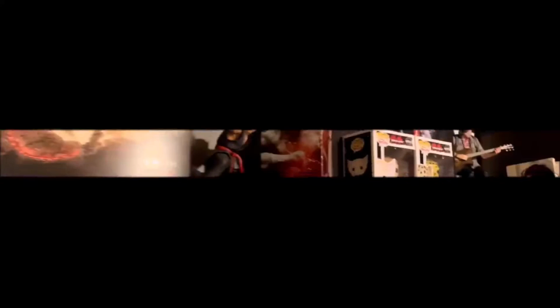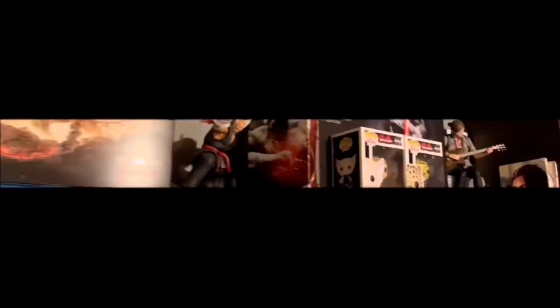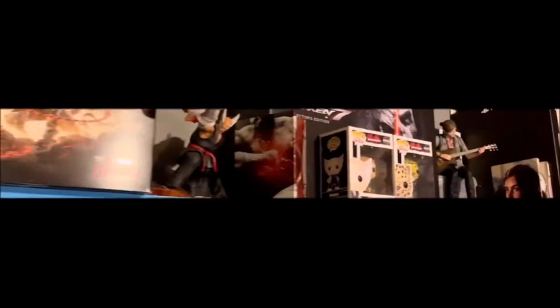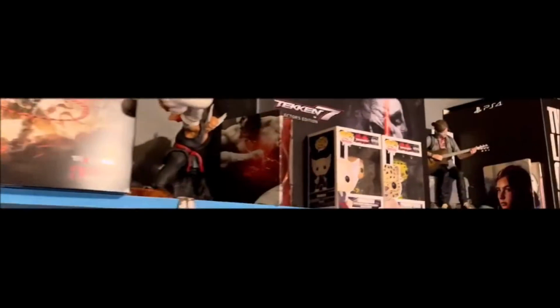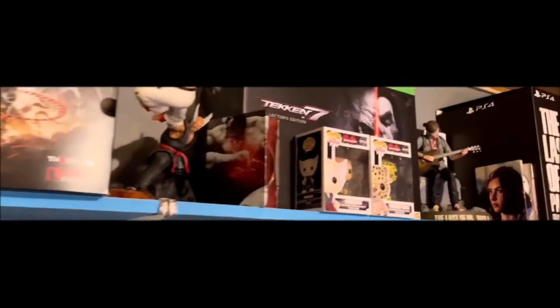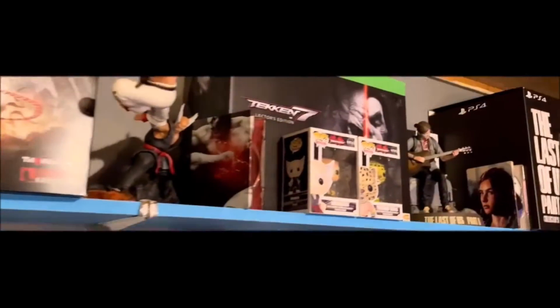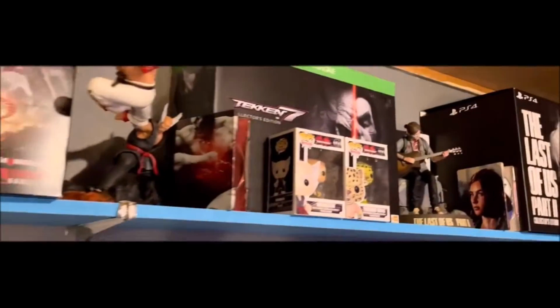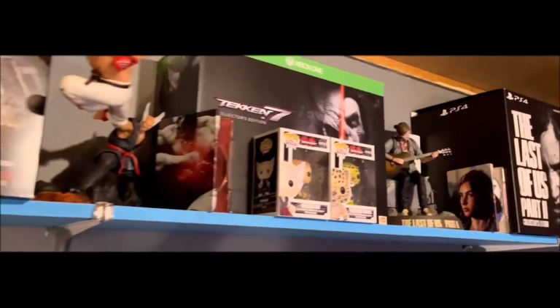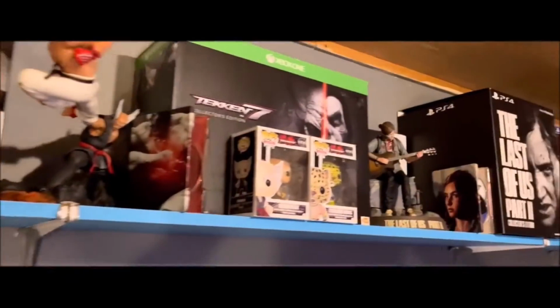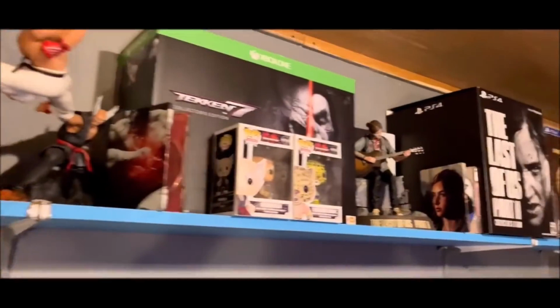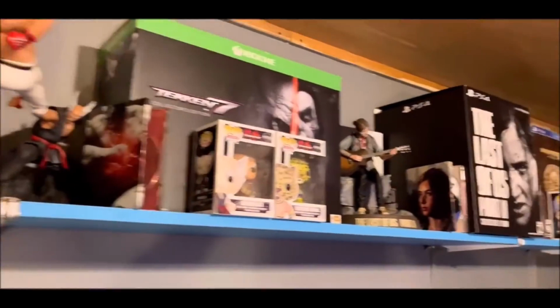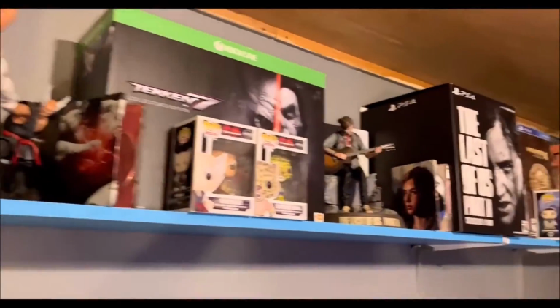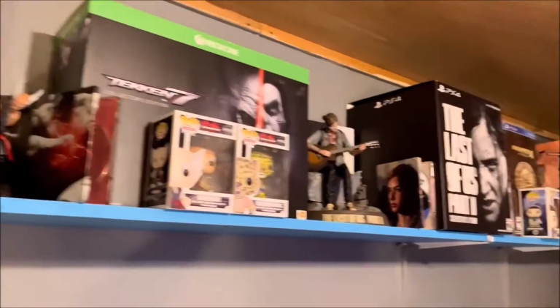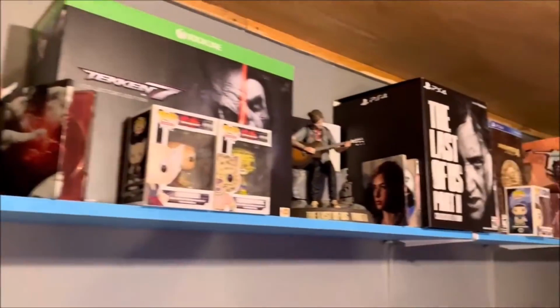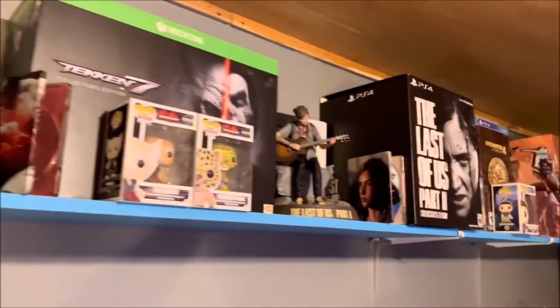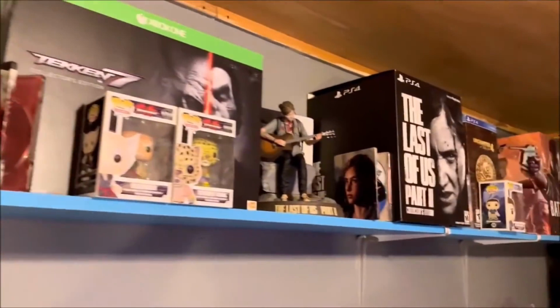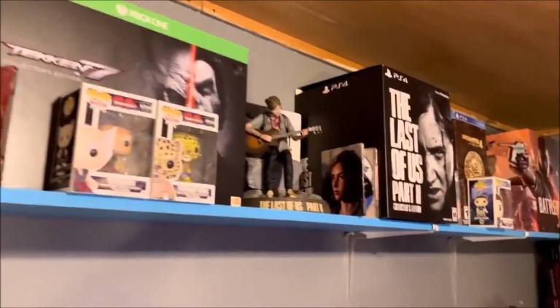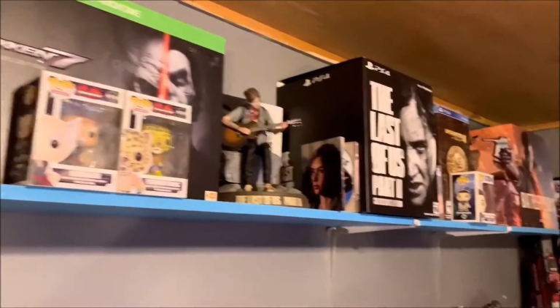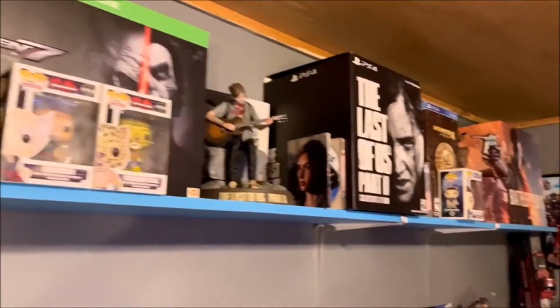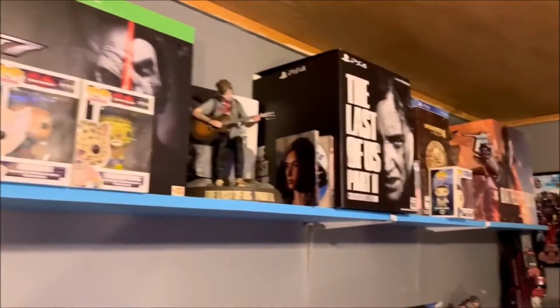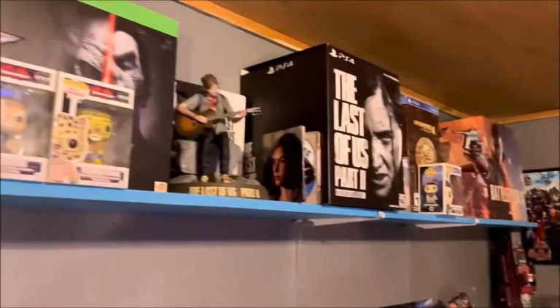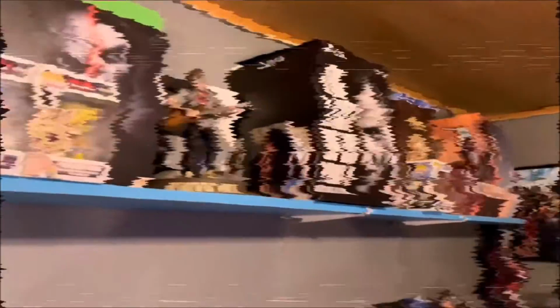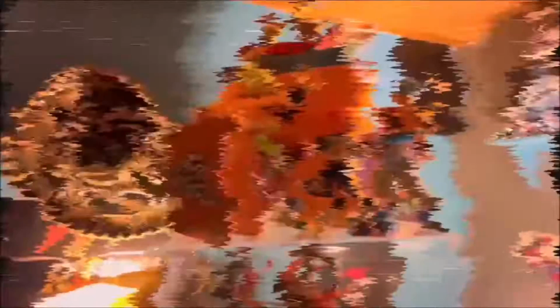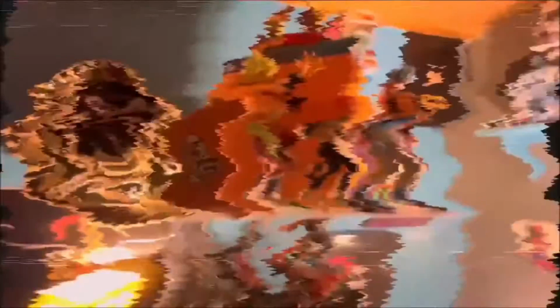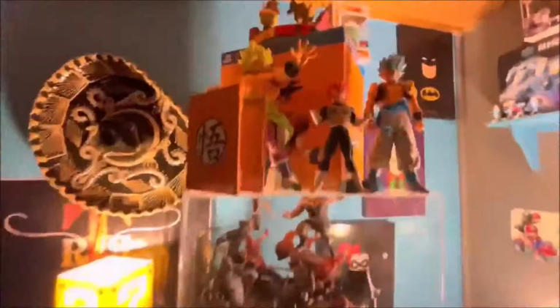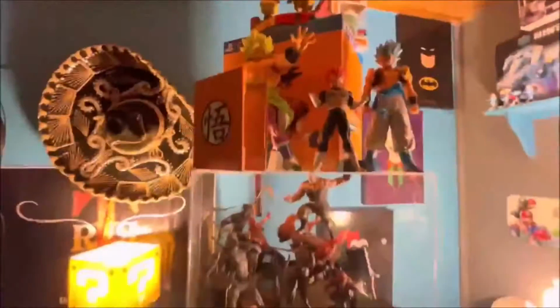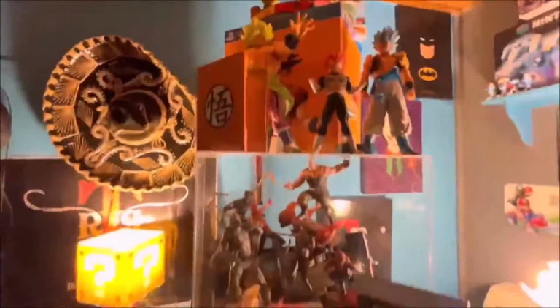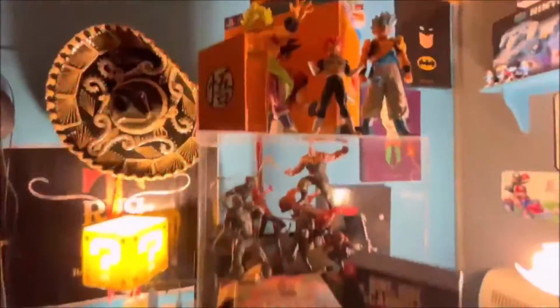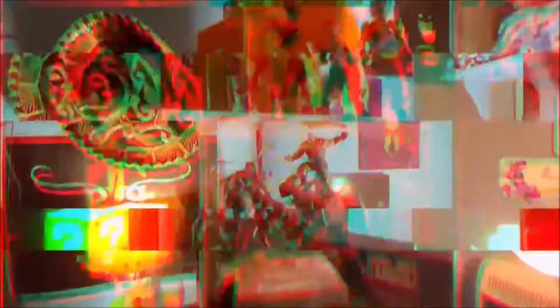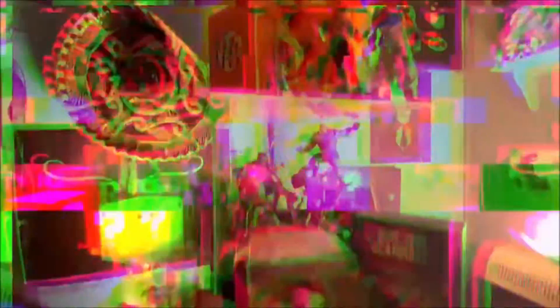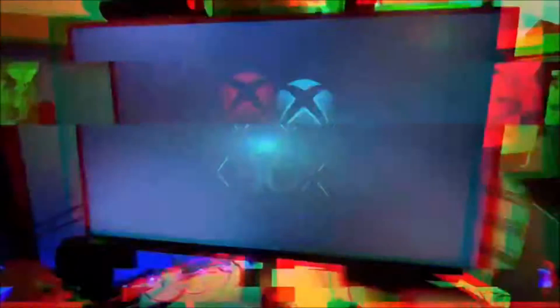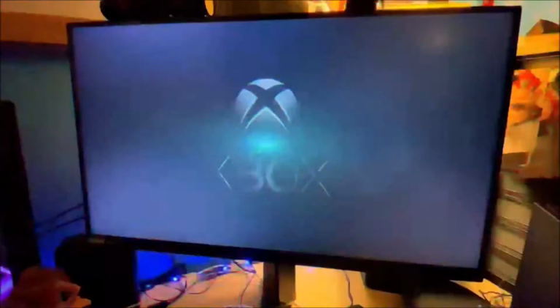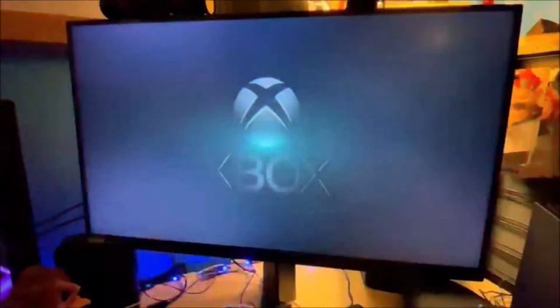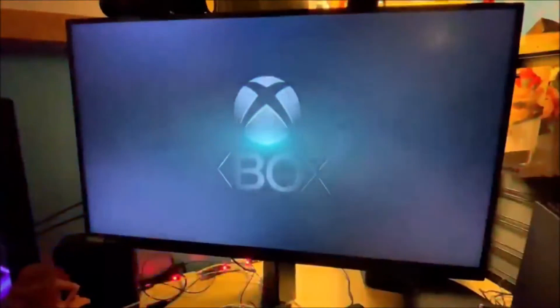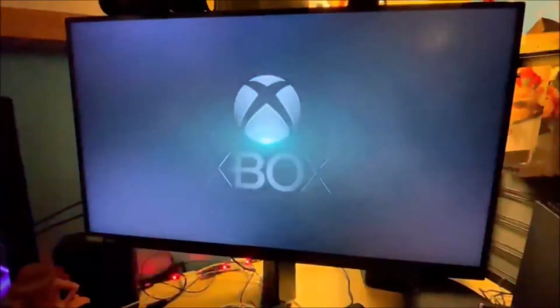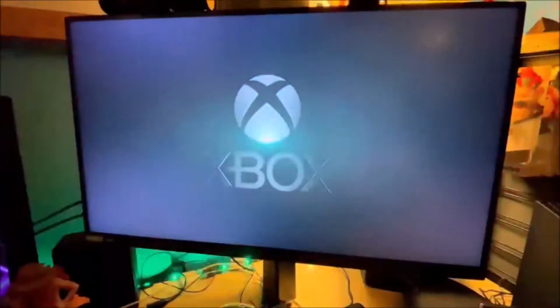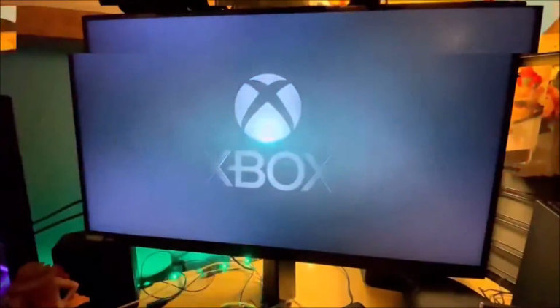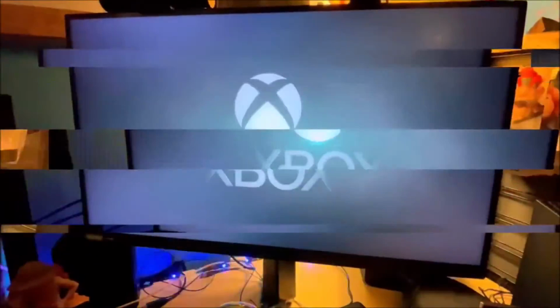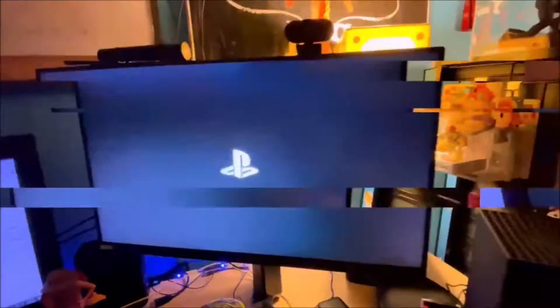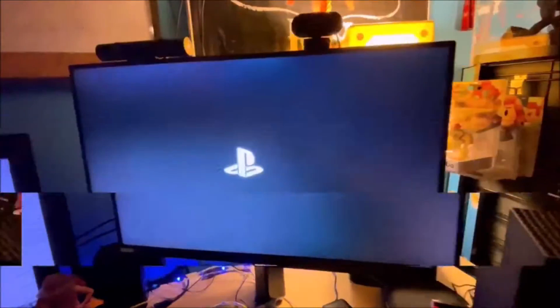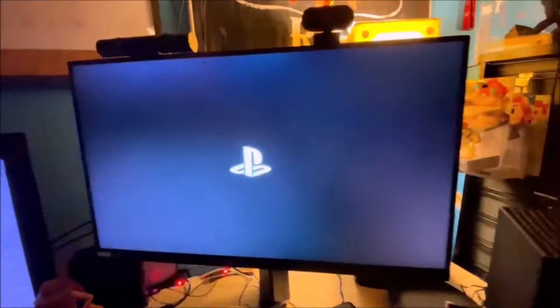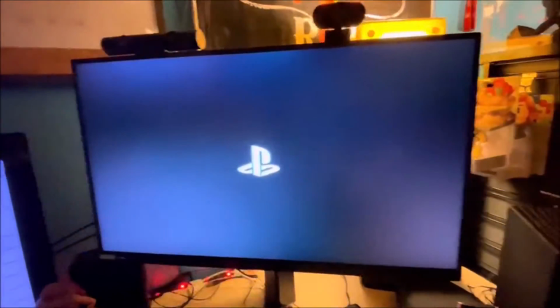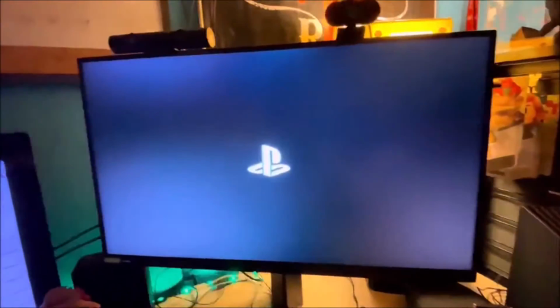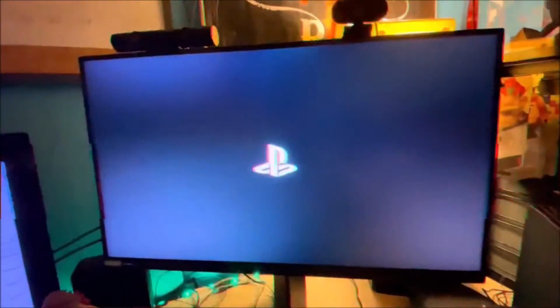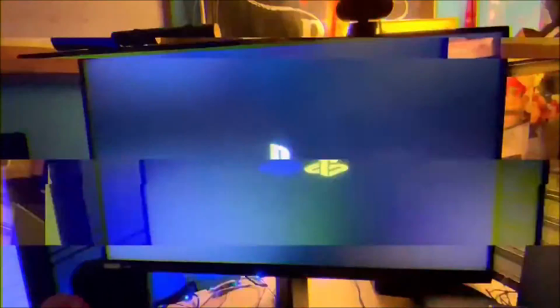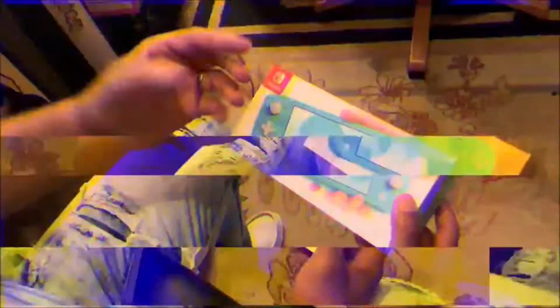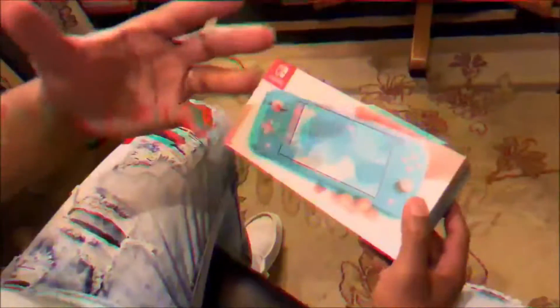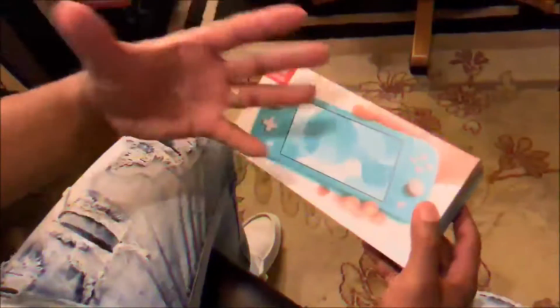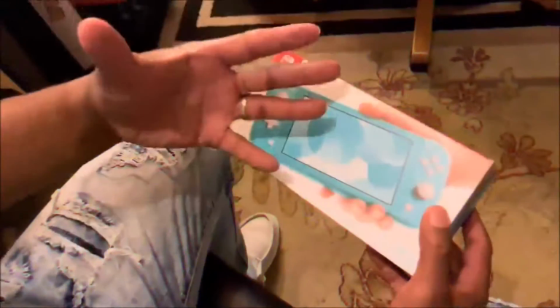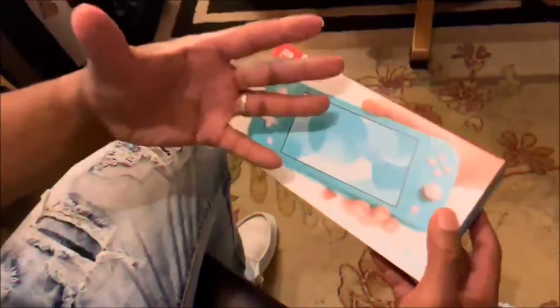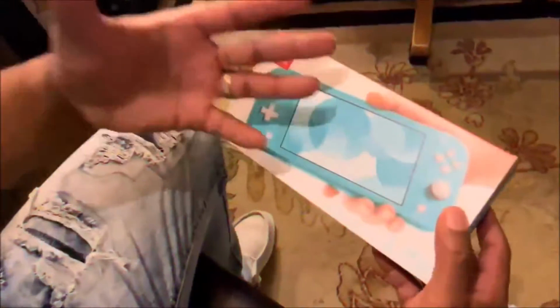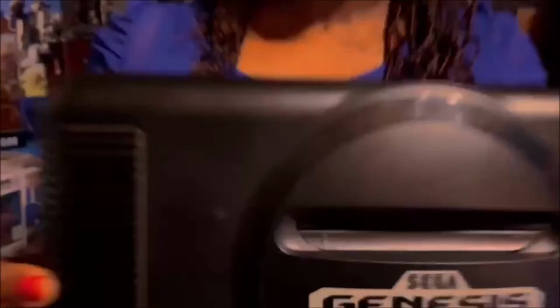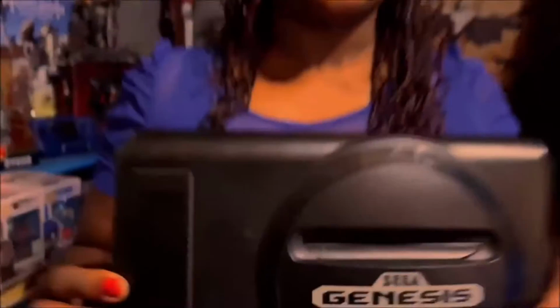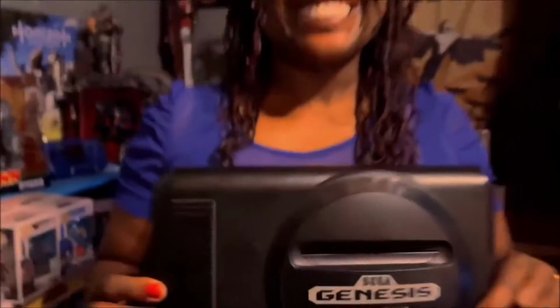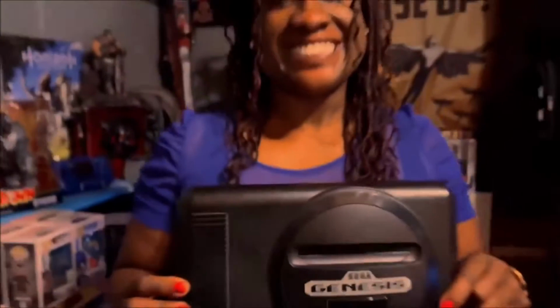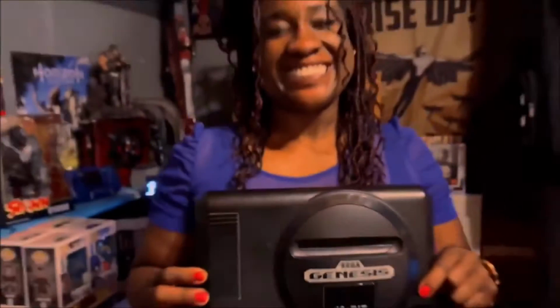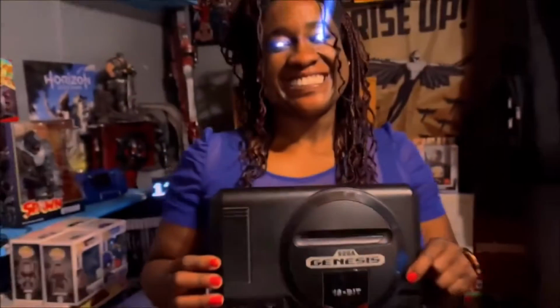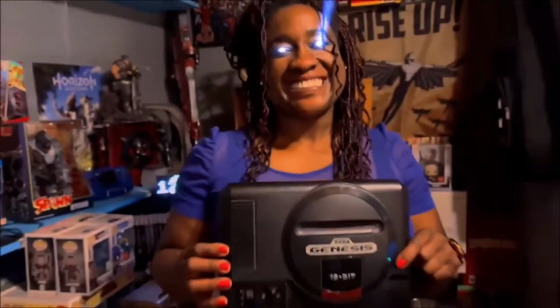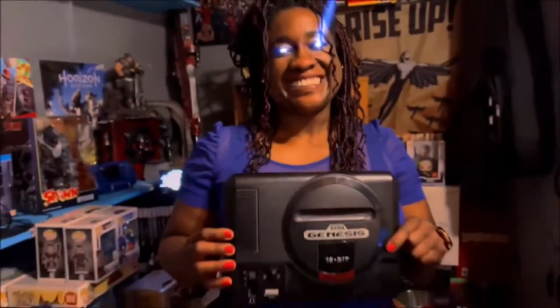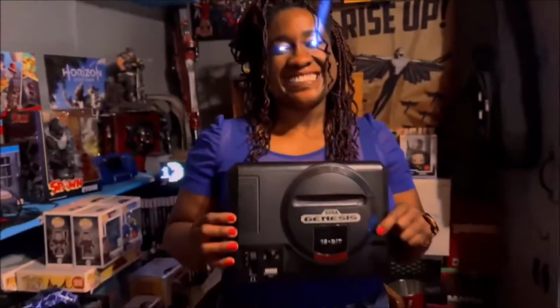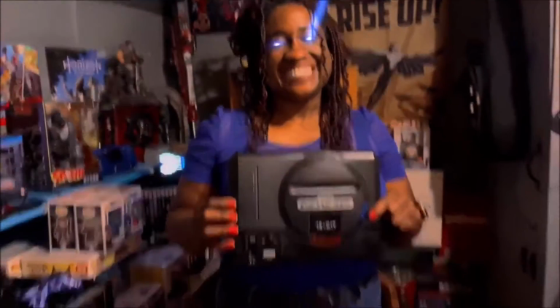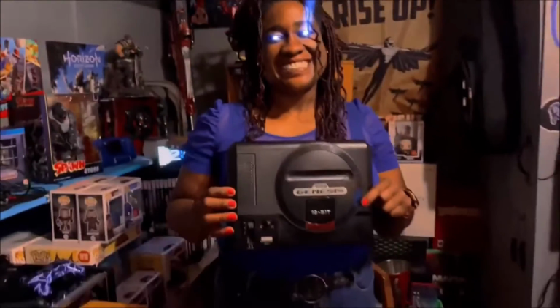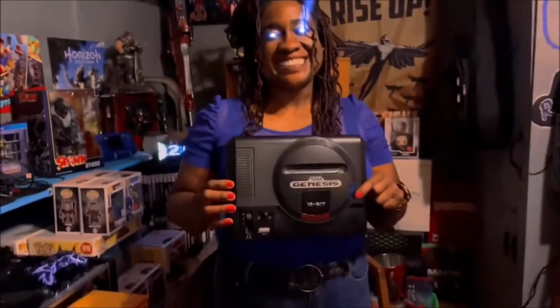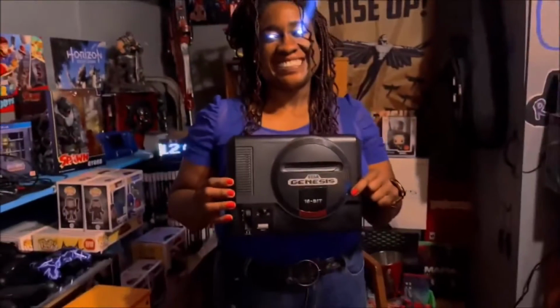Pass the controller, I love video games — Xbox, PlayStation, Nintendo, and Sega, boy!